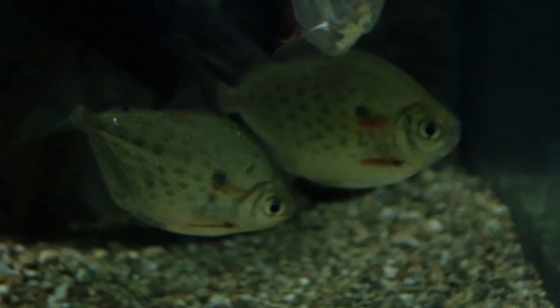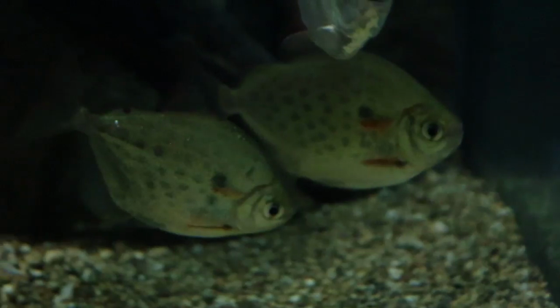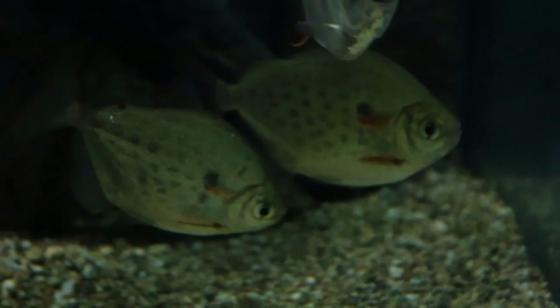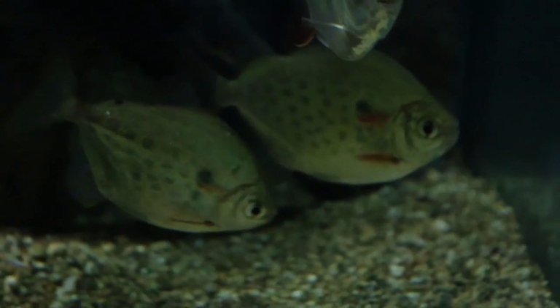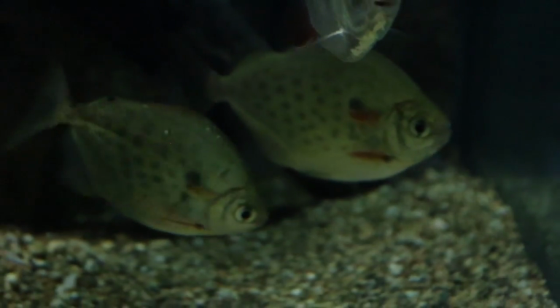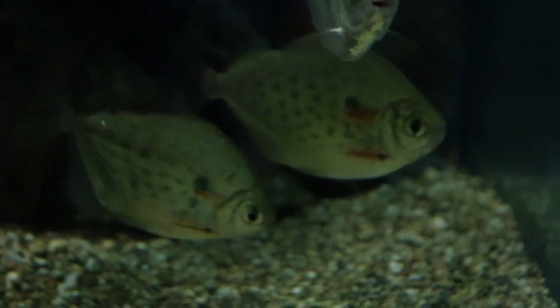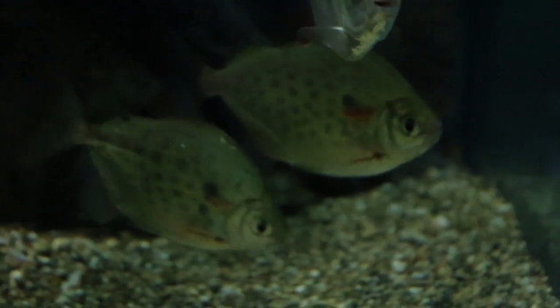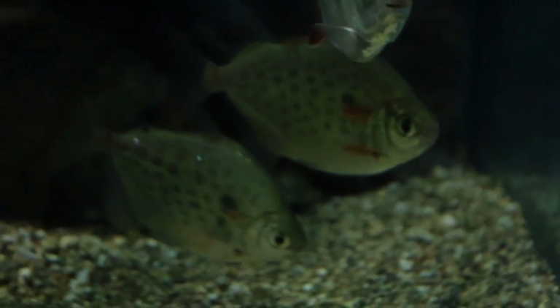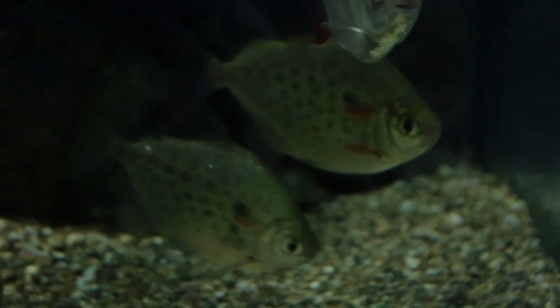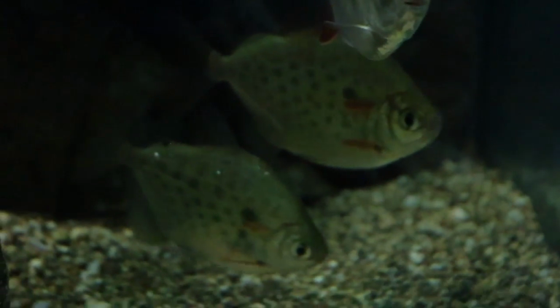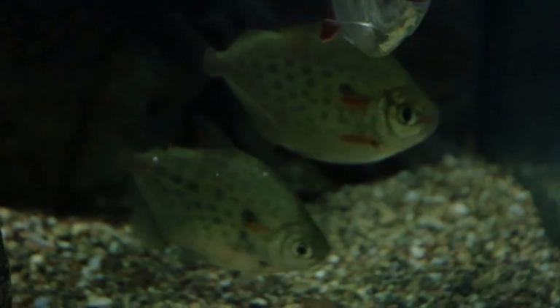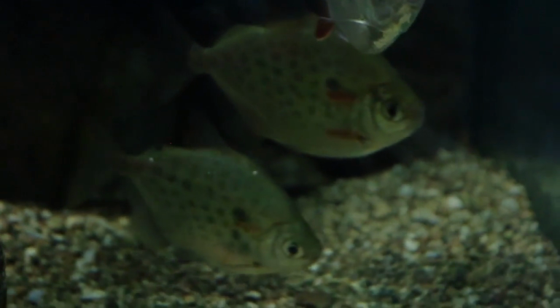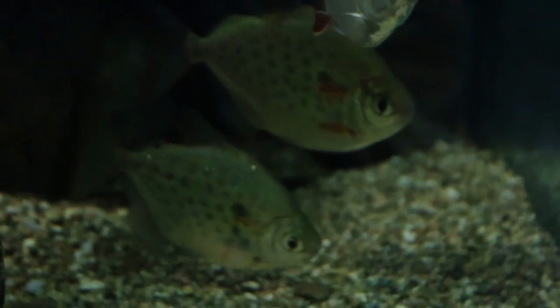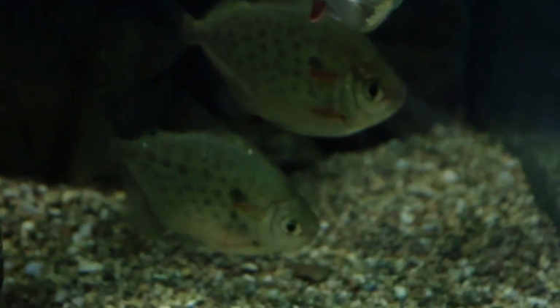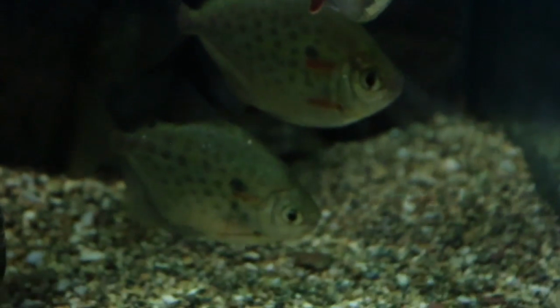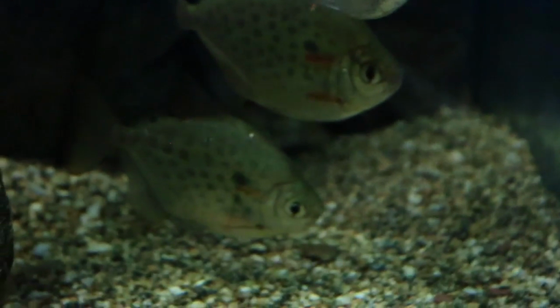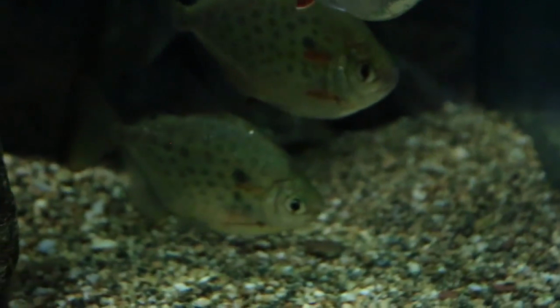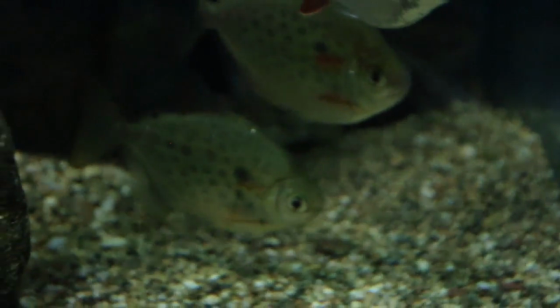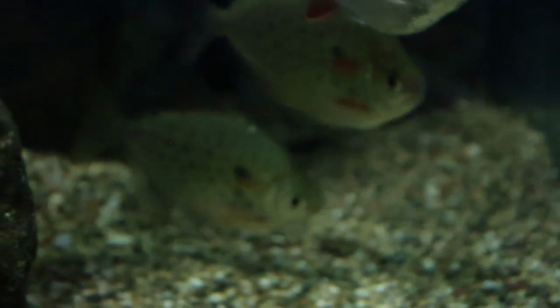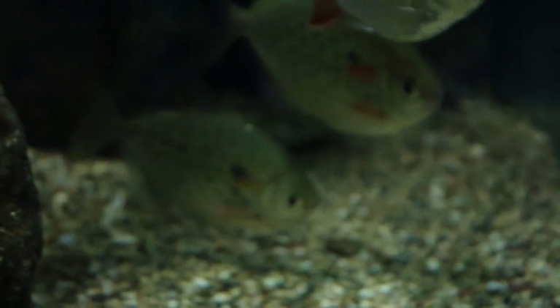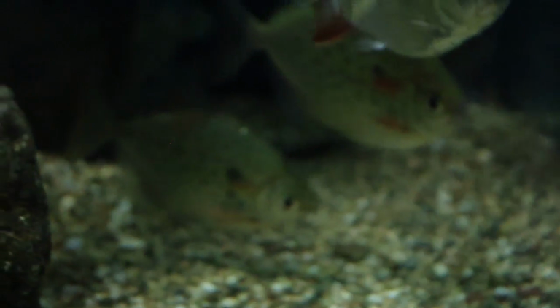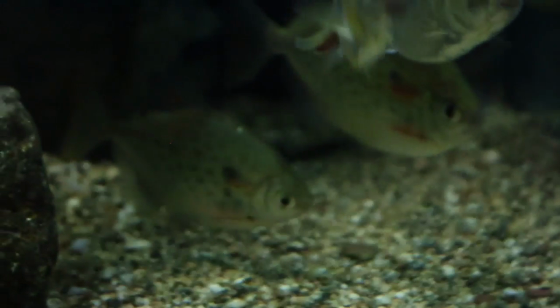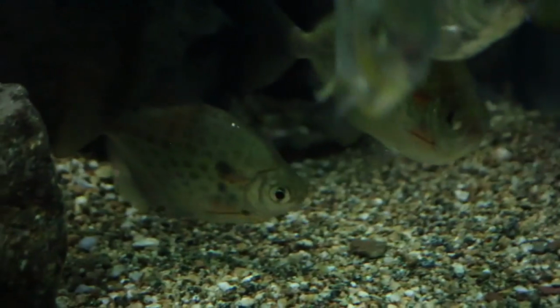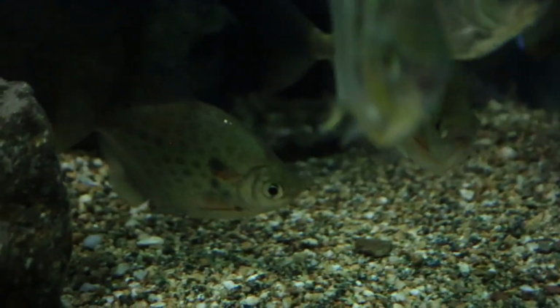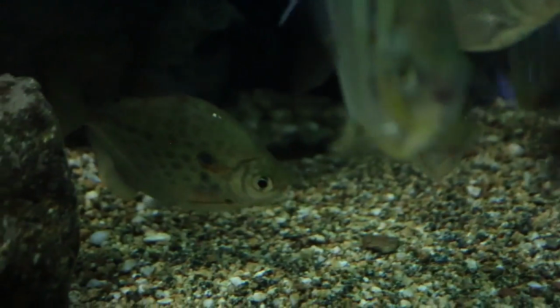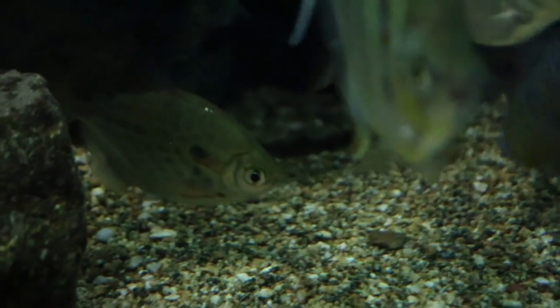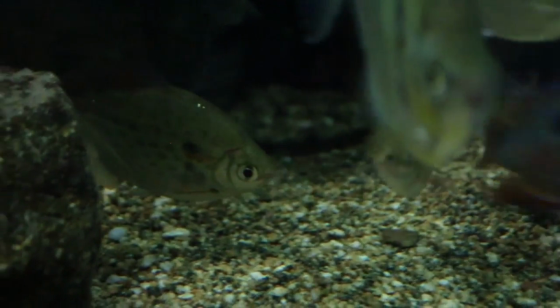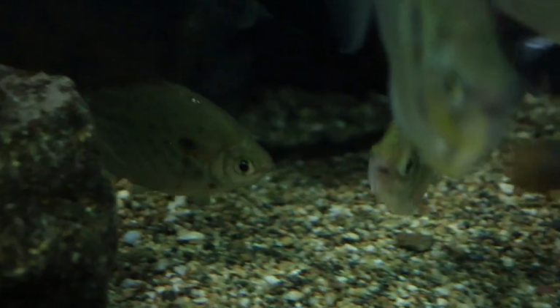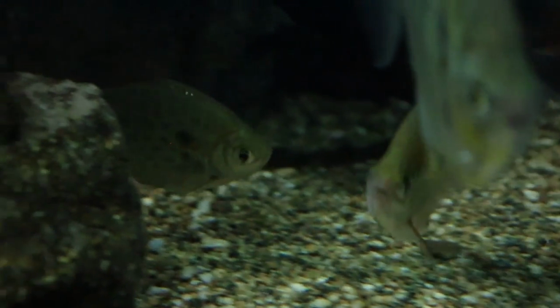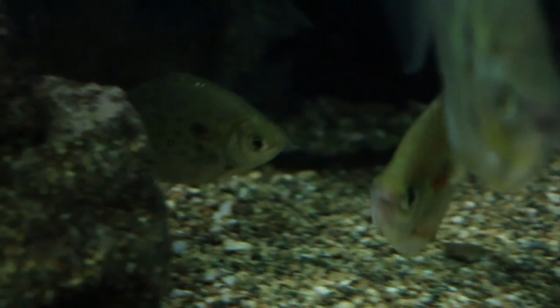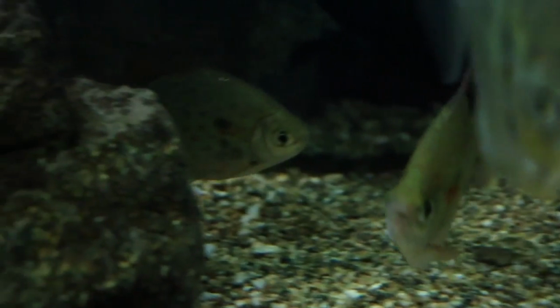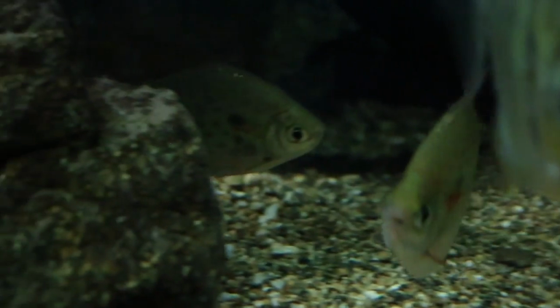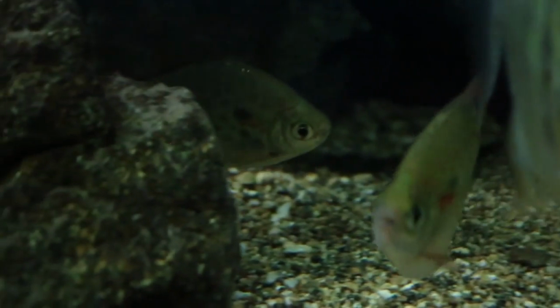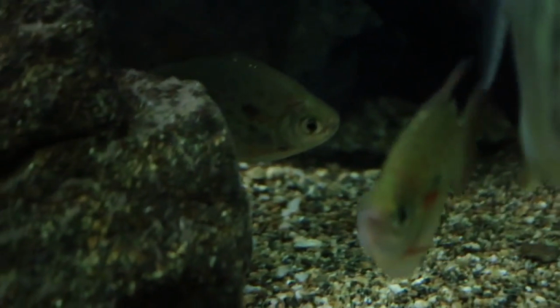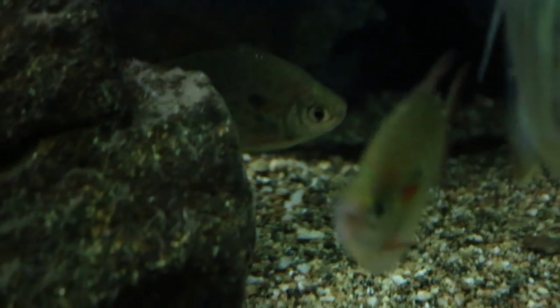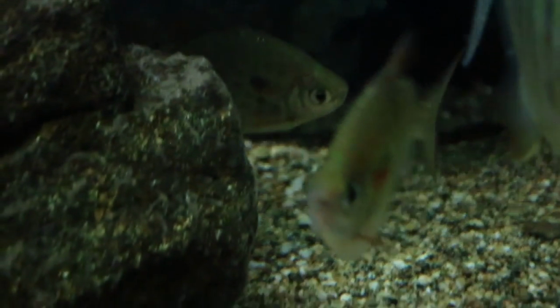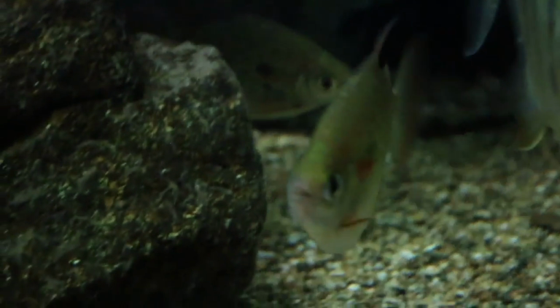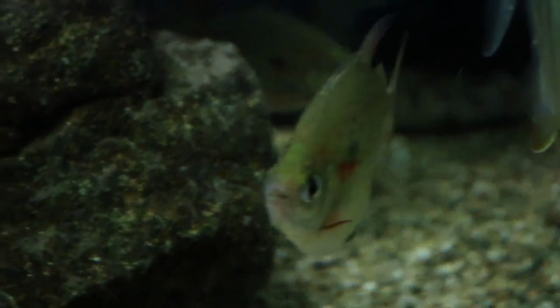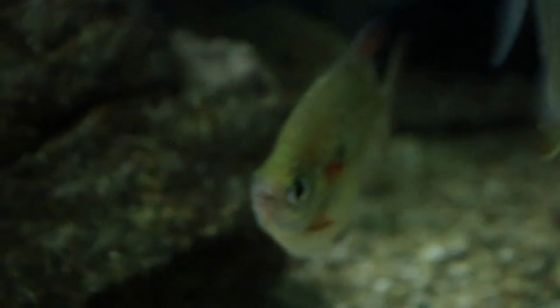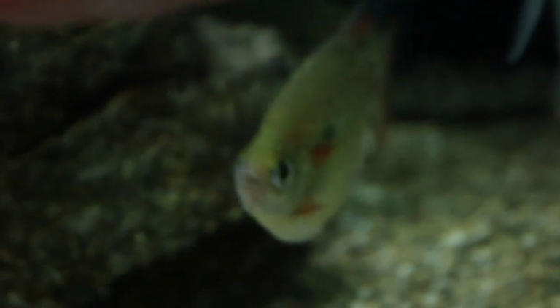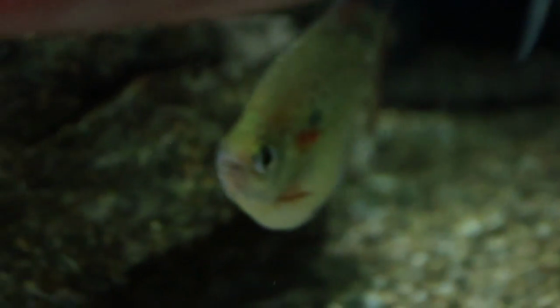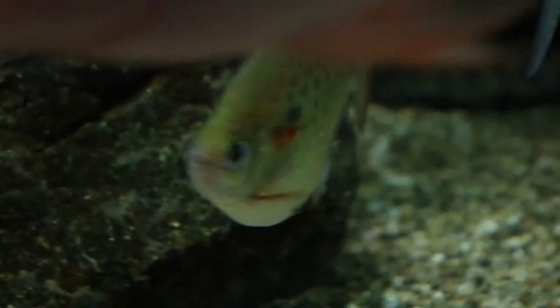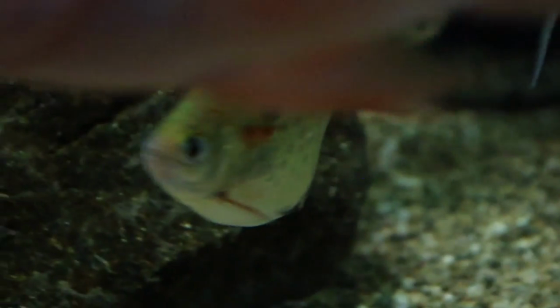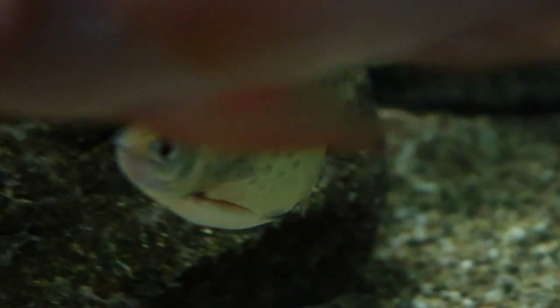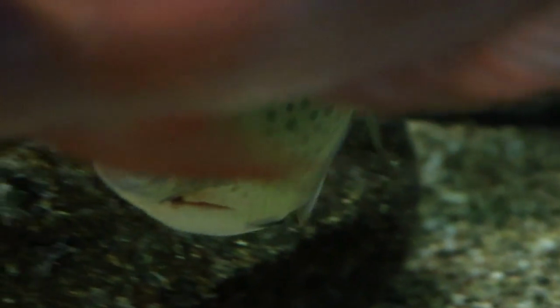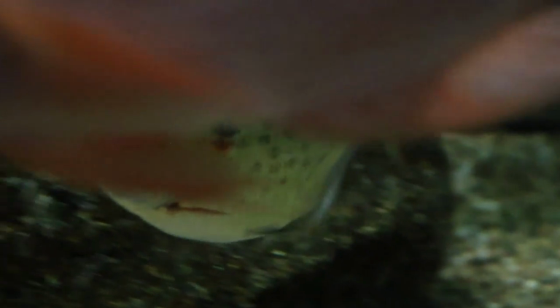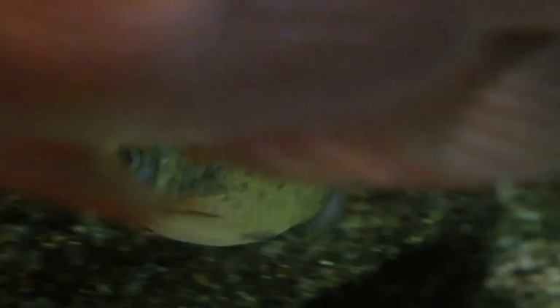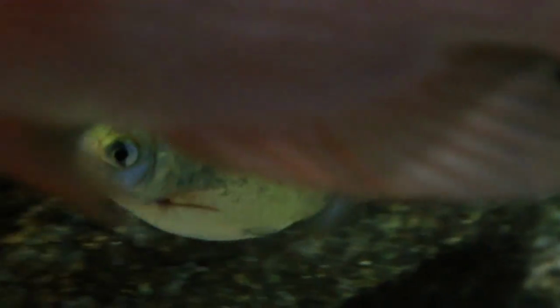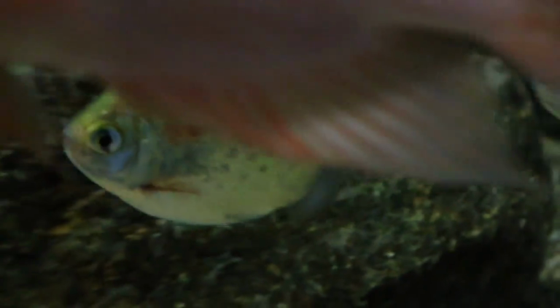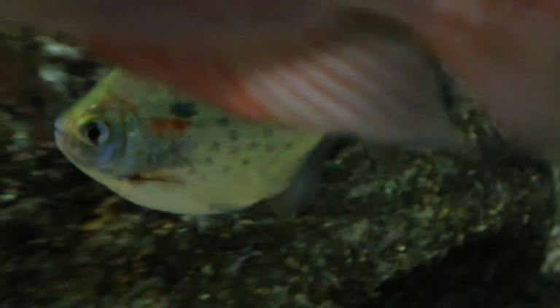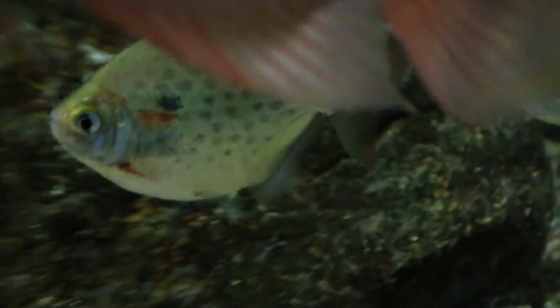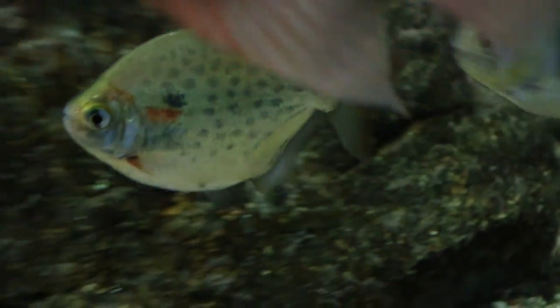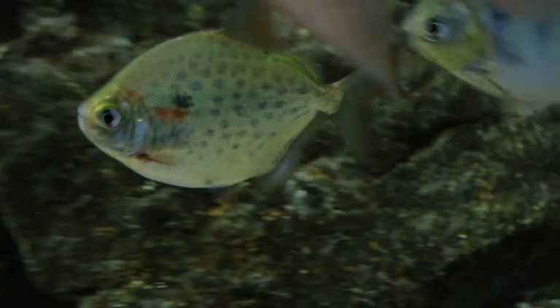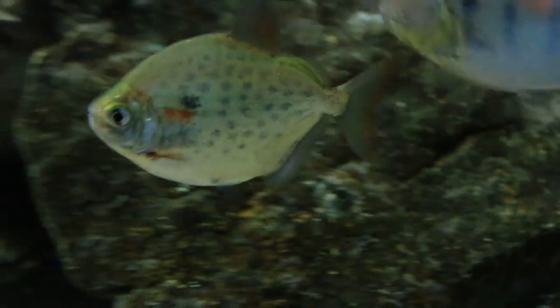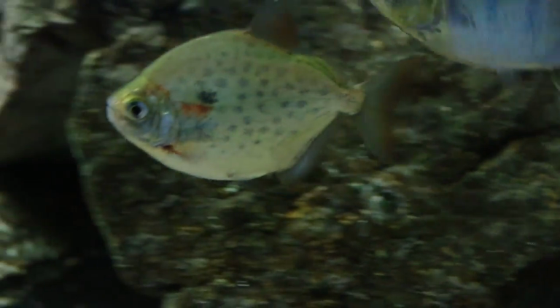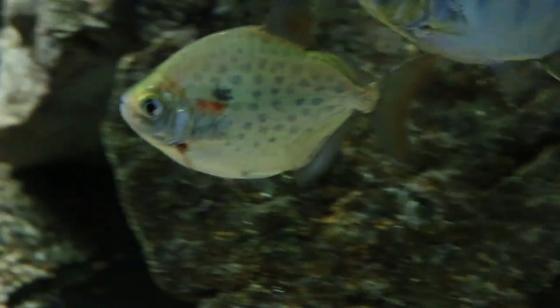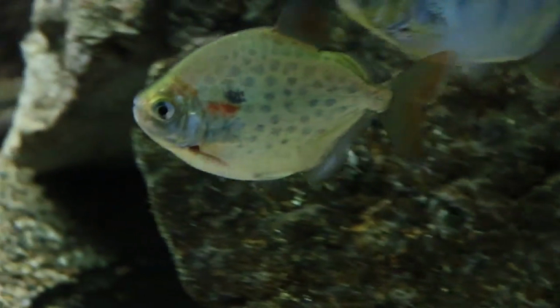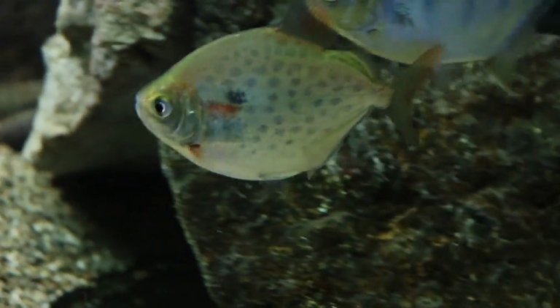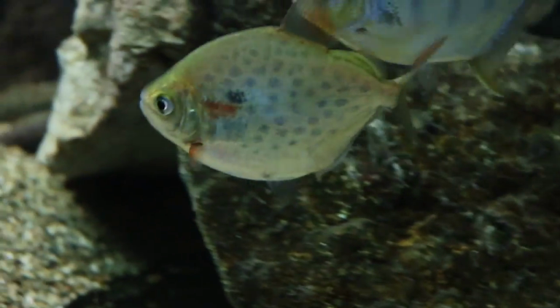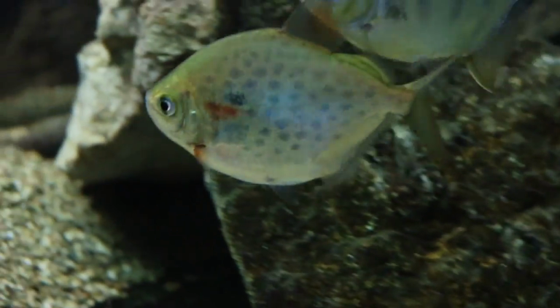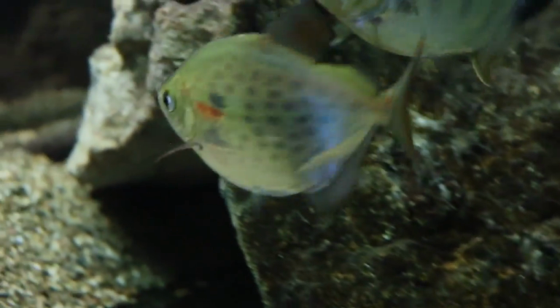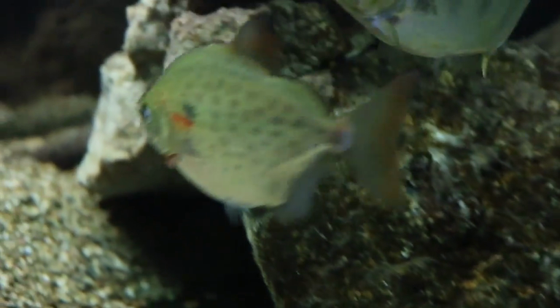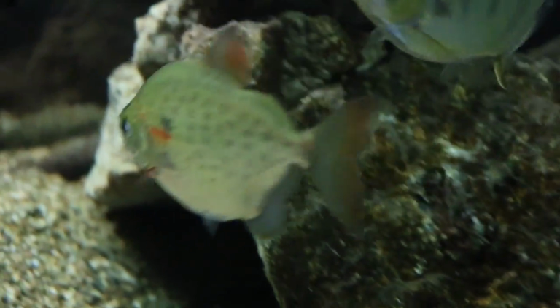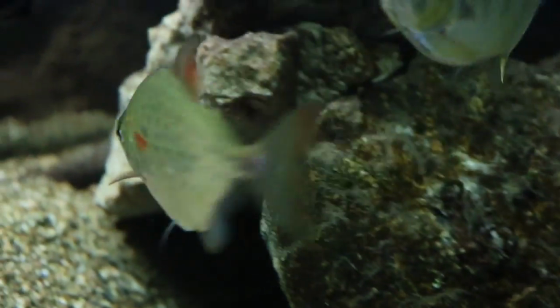What's up YouTube, this is DWS Darius and this is going to be another episode of Amazing Fish. Today's amazing fish is the Spotted Silver Dollar.